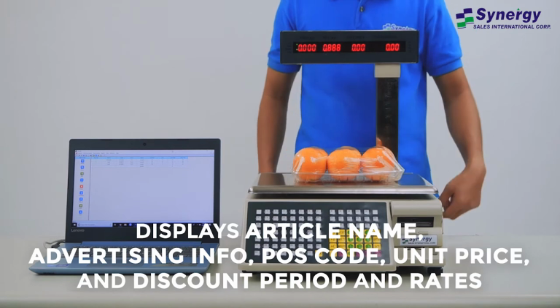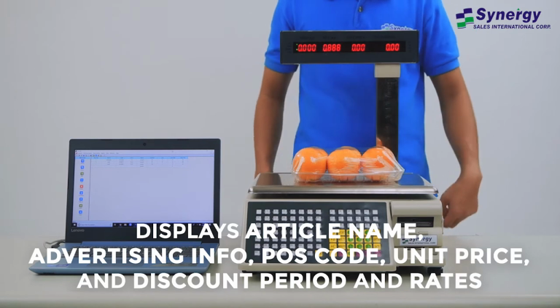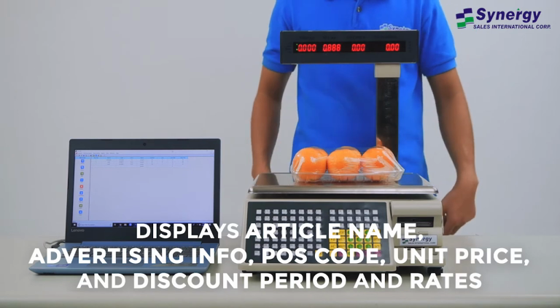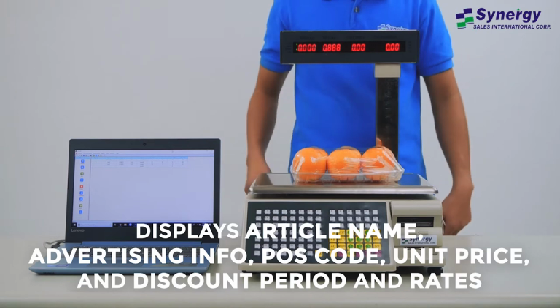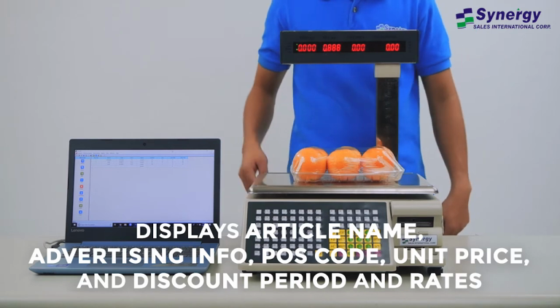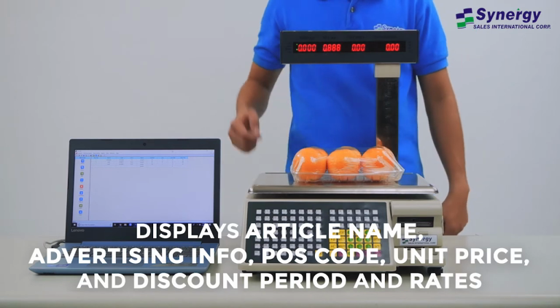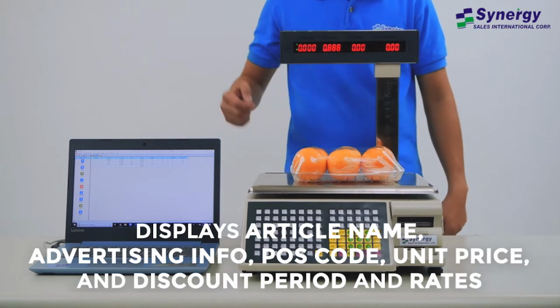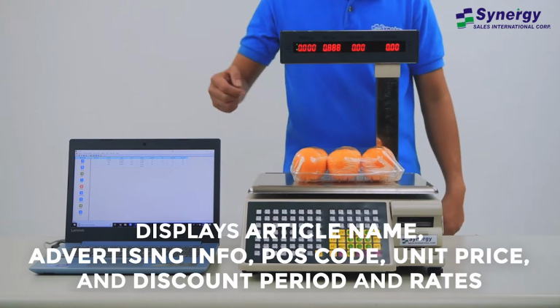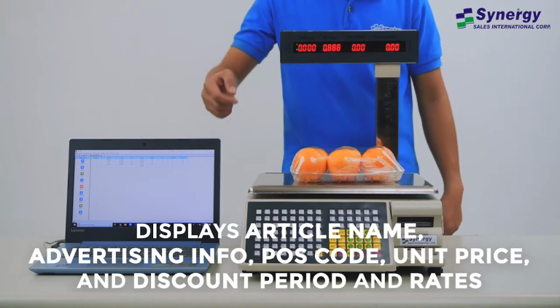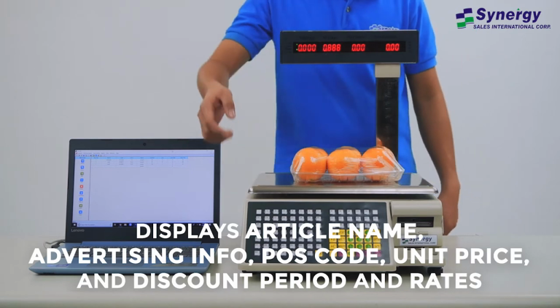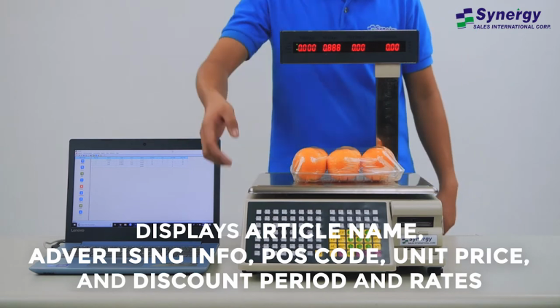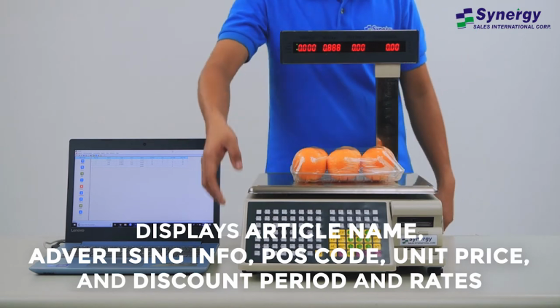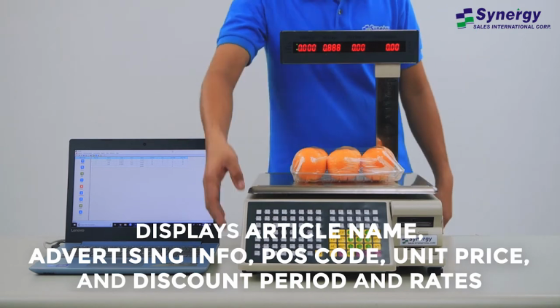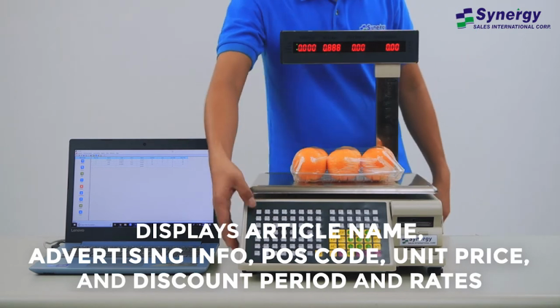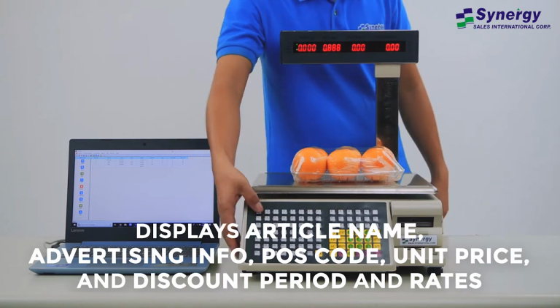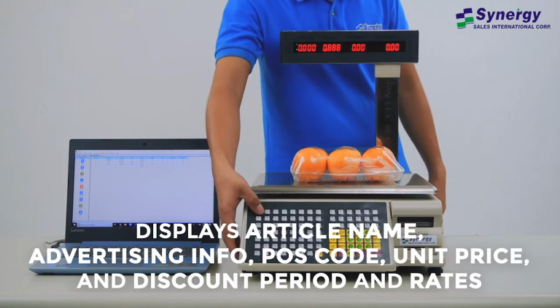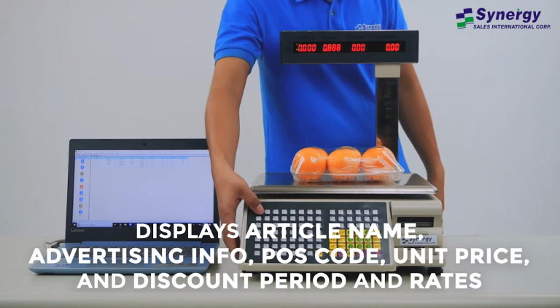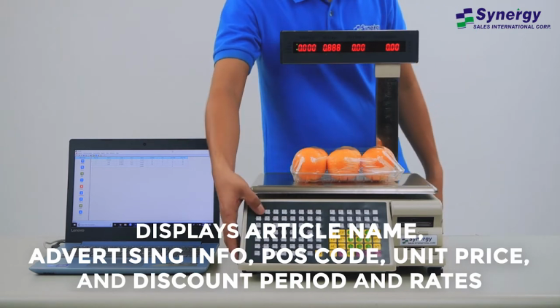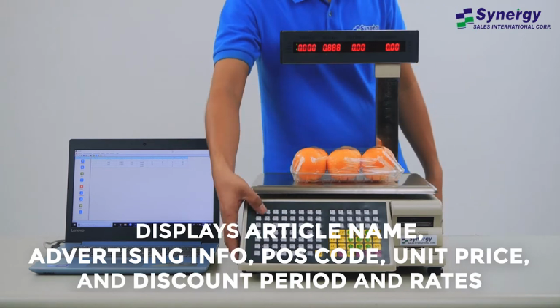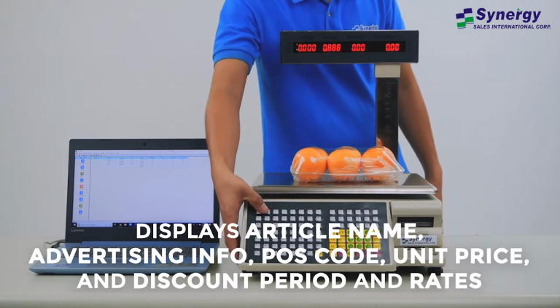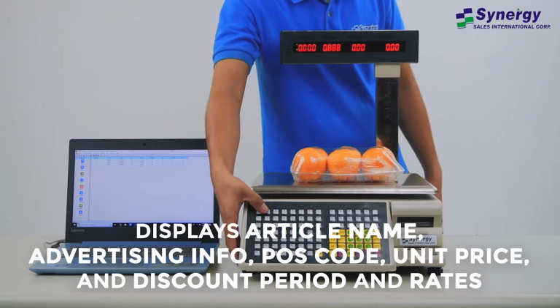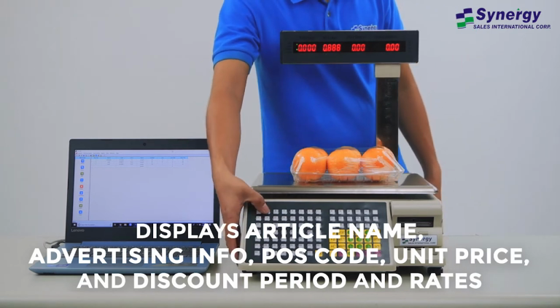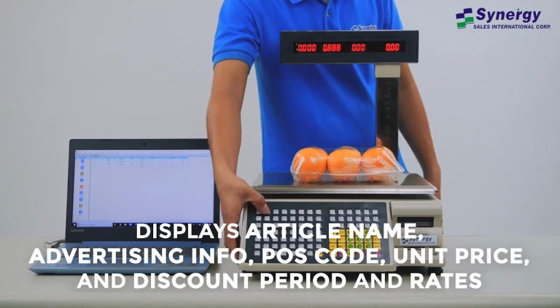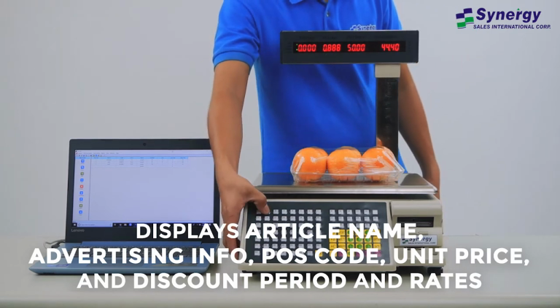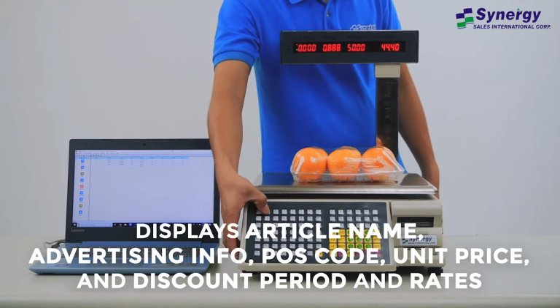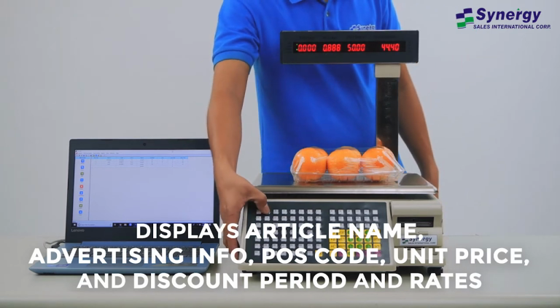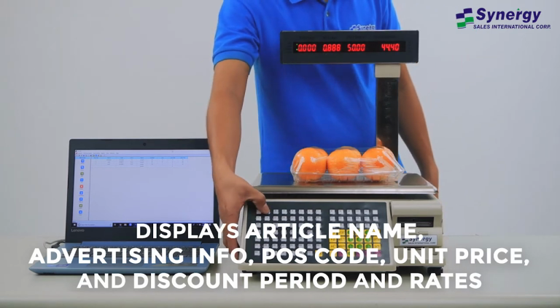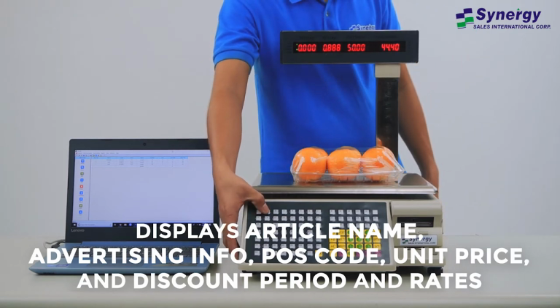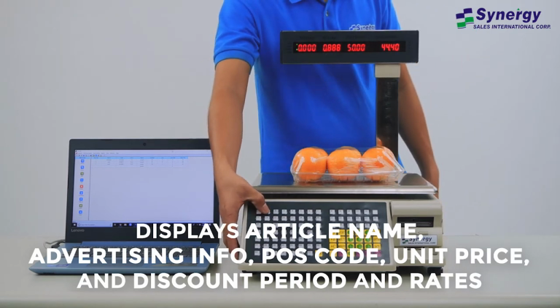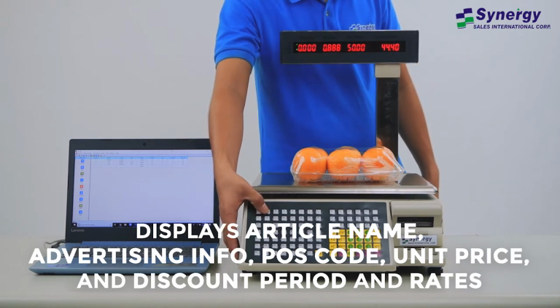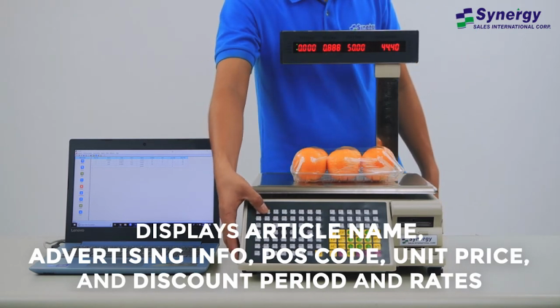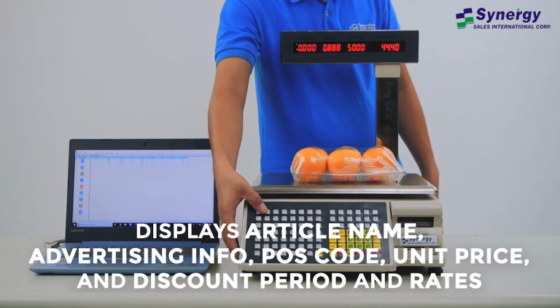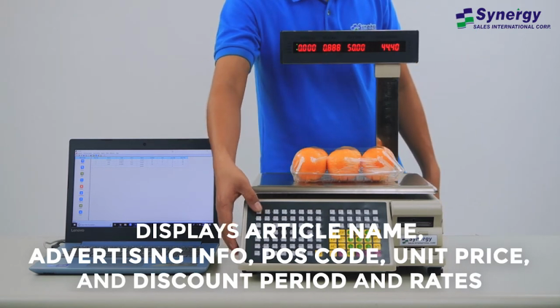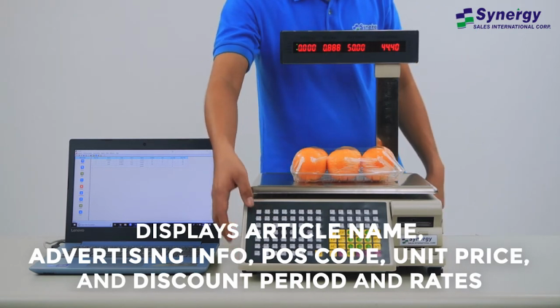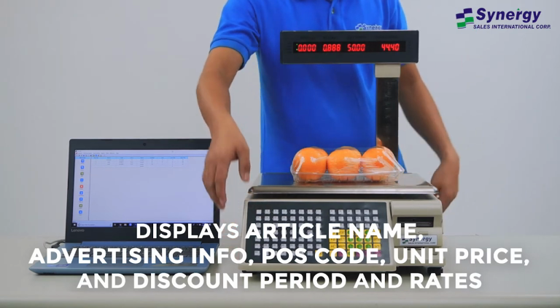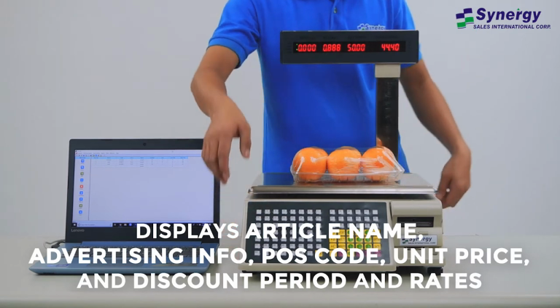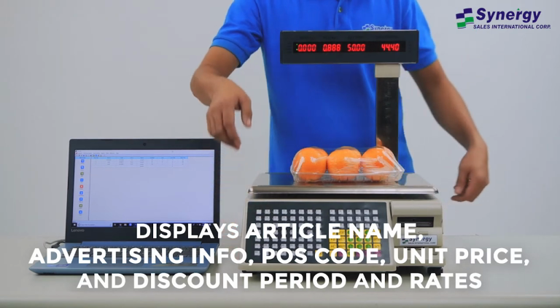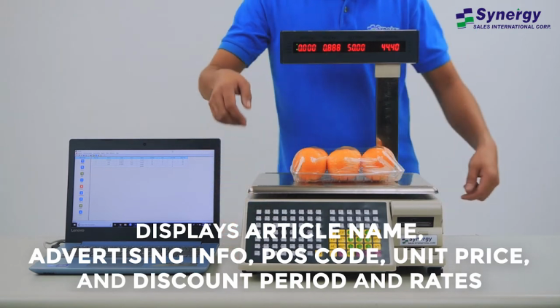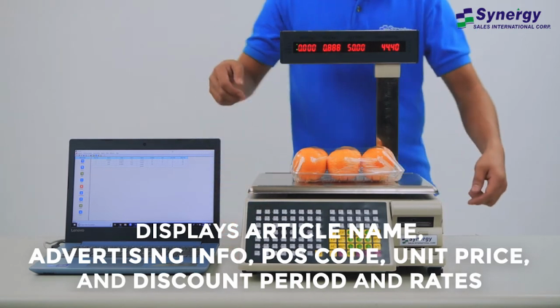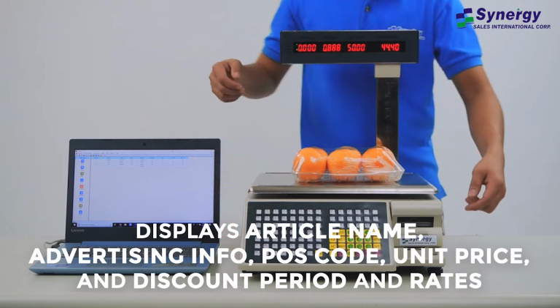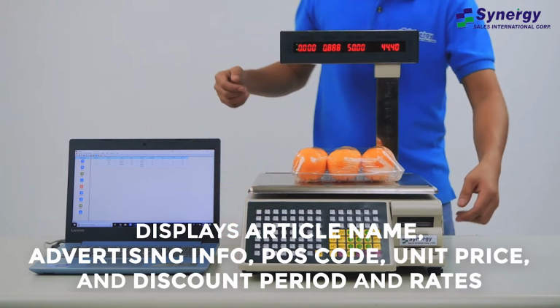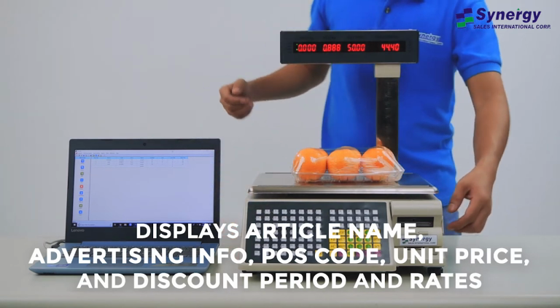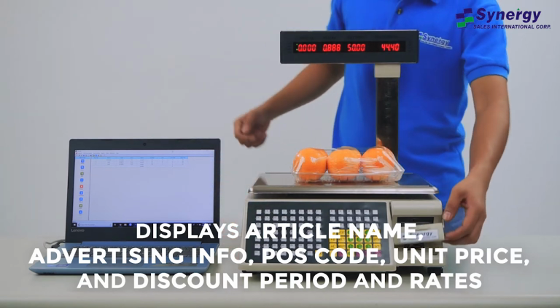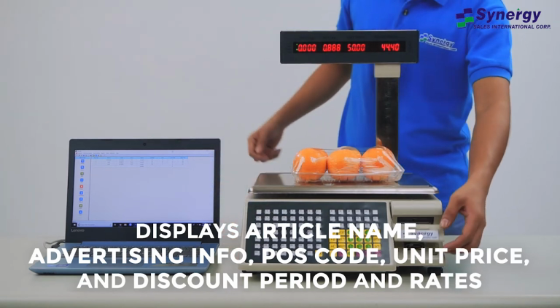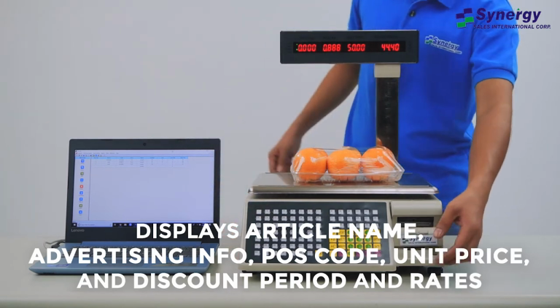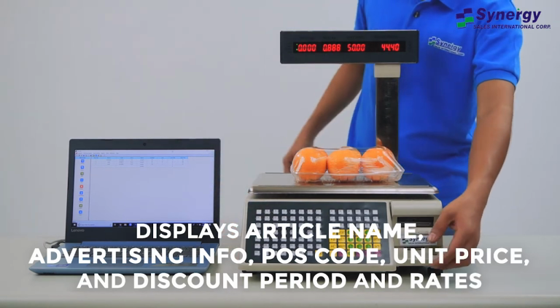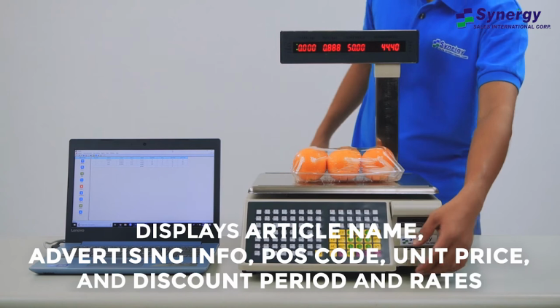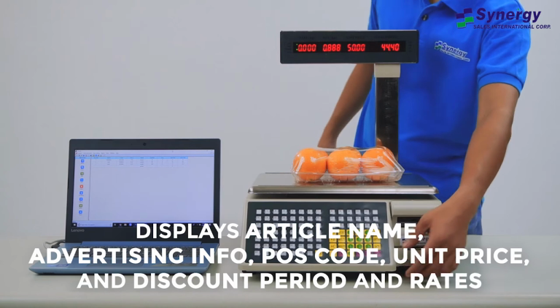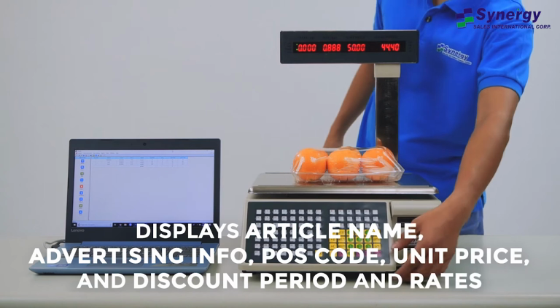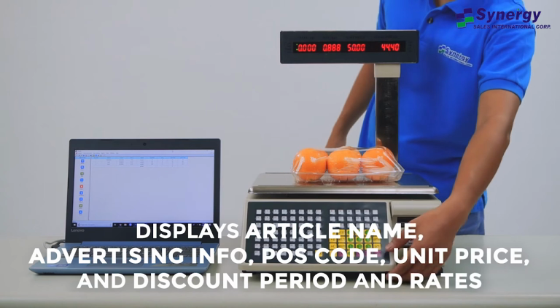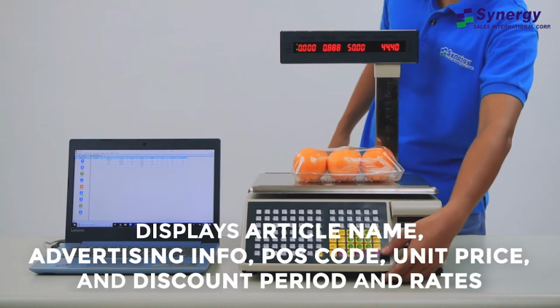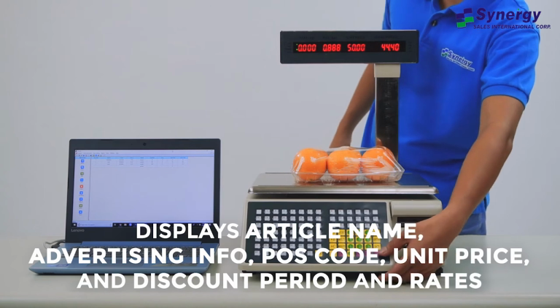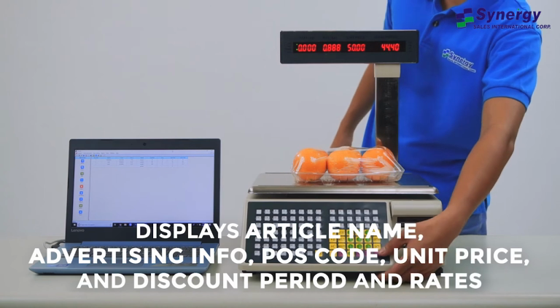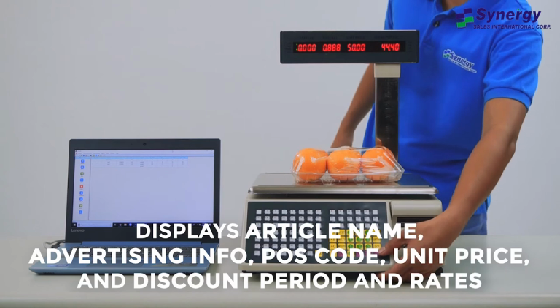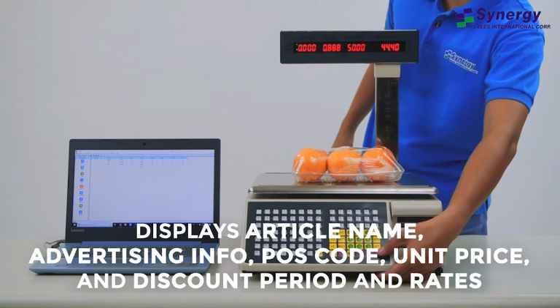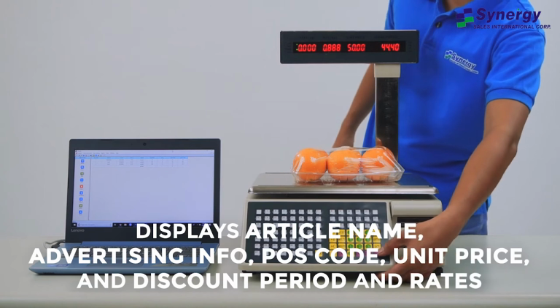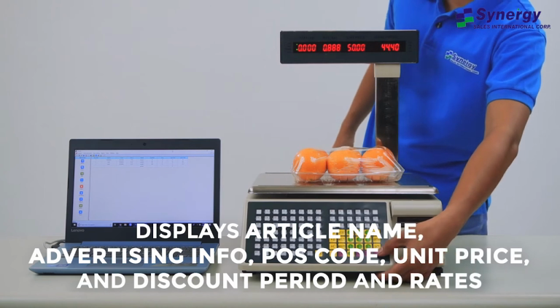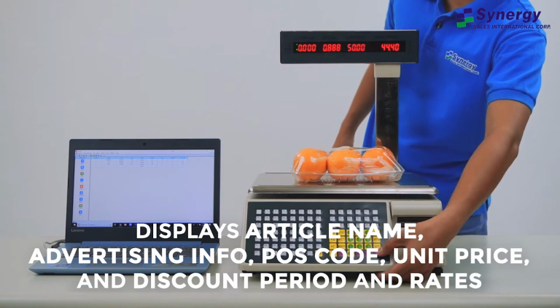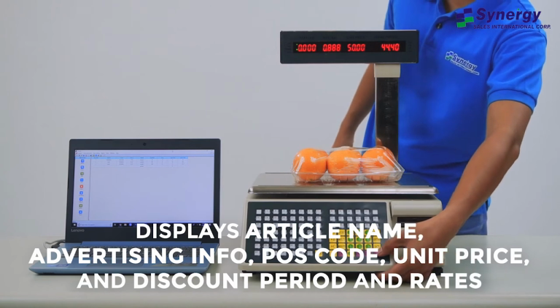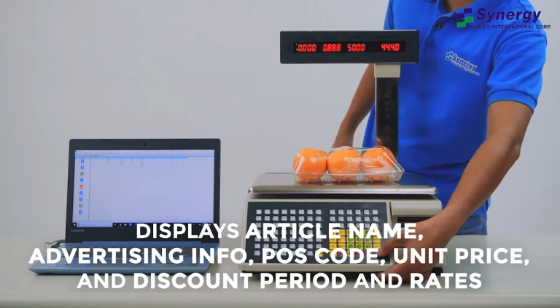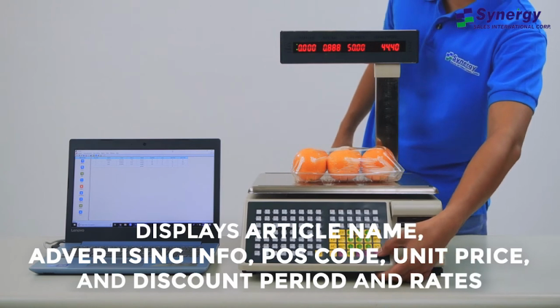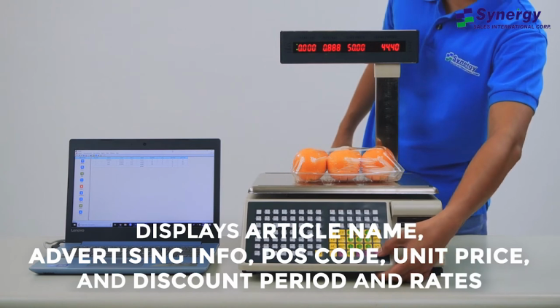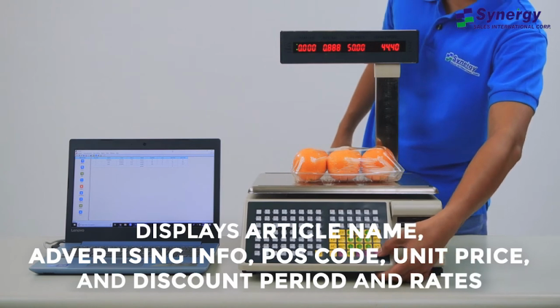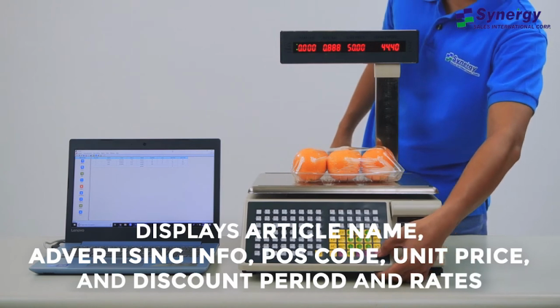advertising info, POS code, unit price, and discount period and rates.